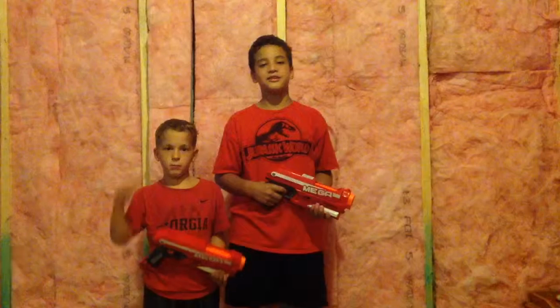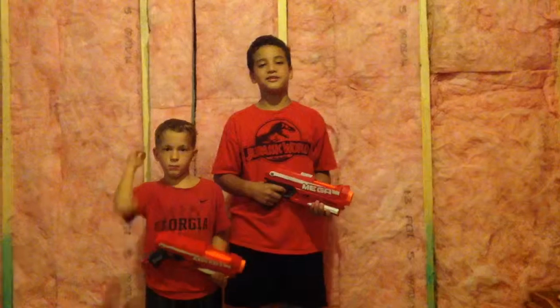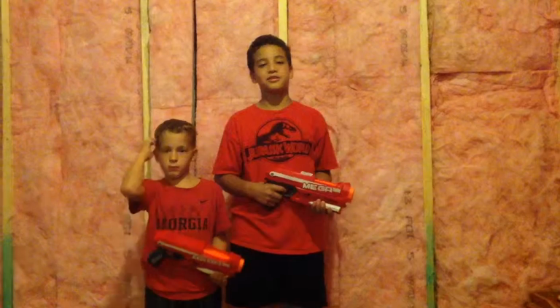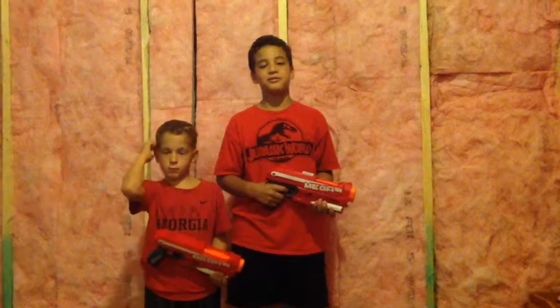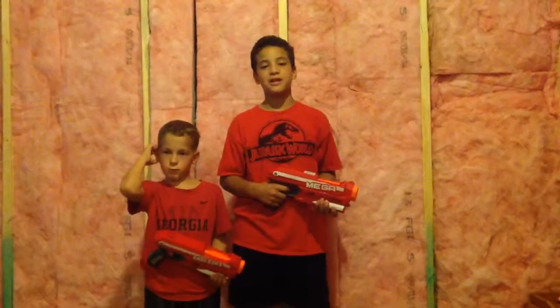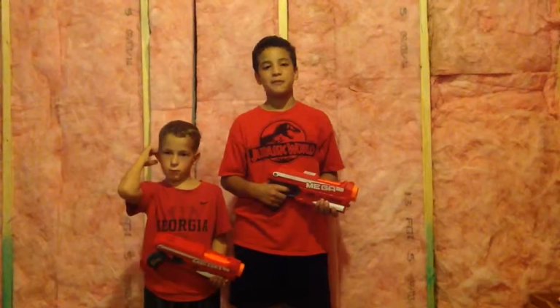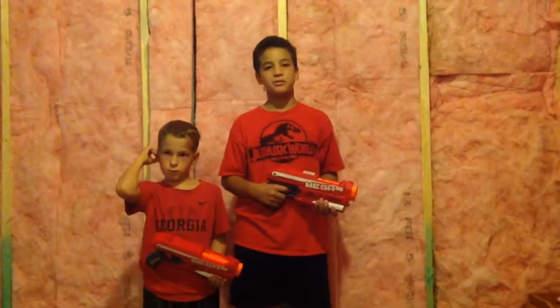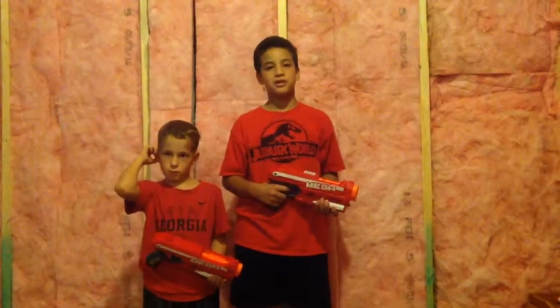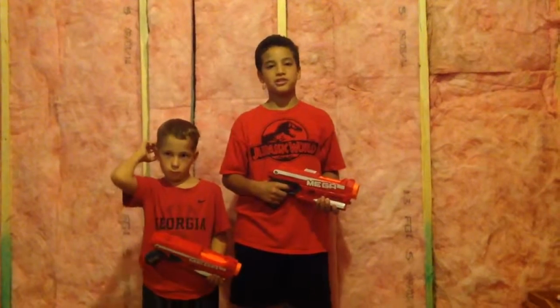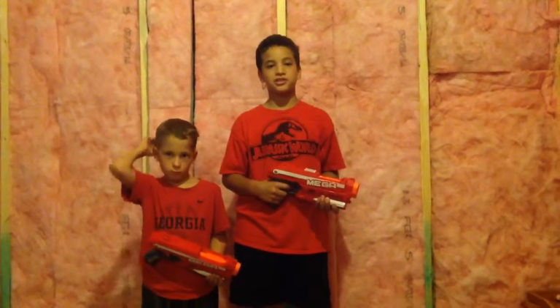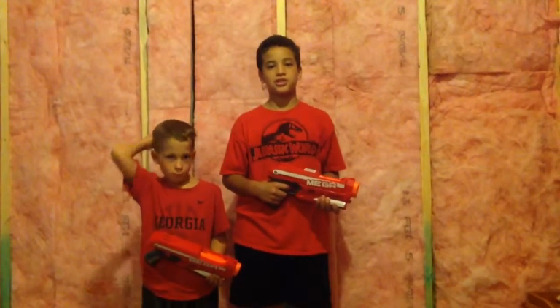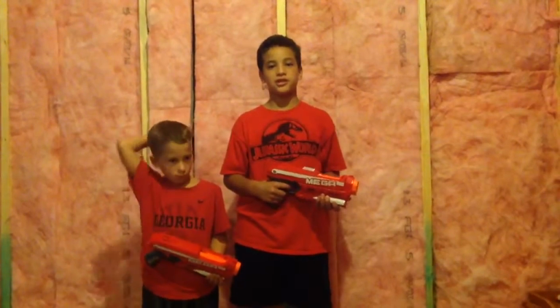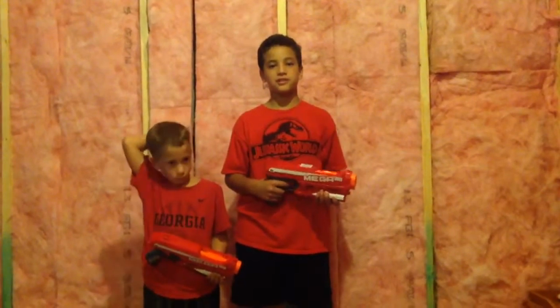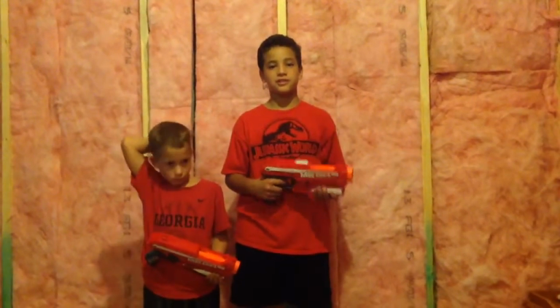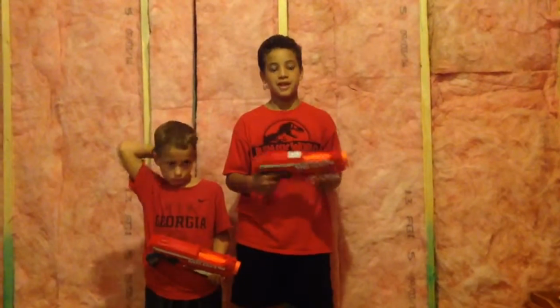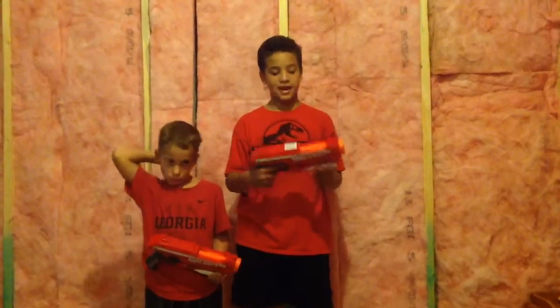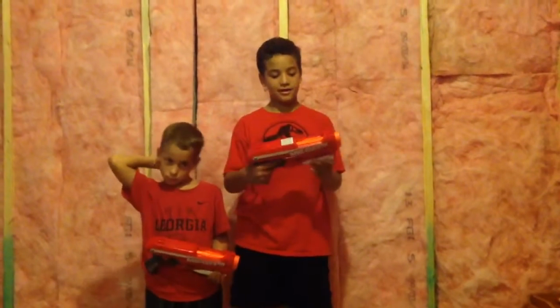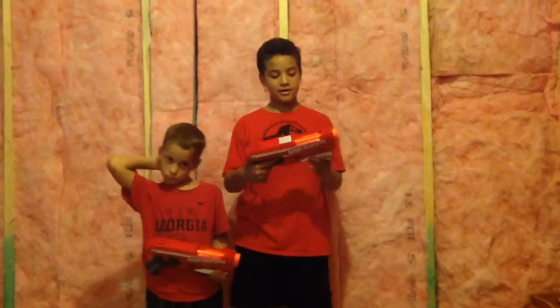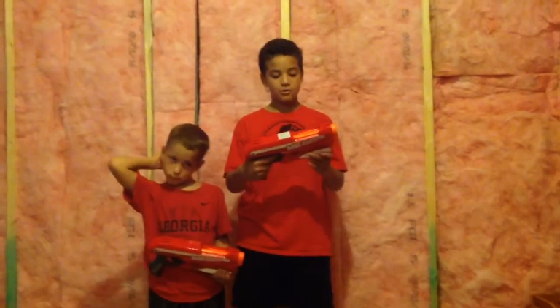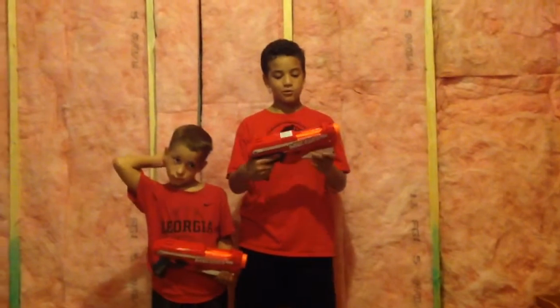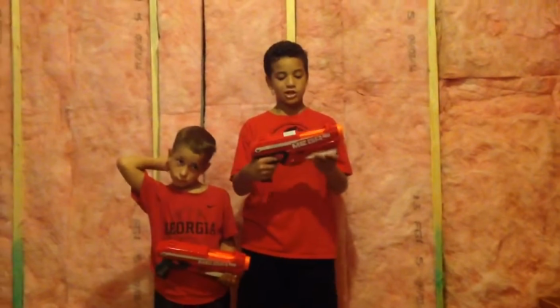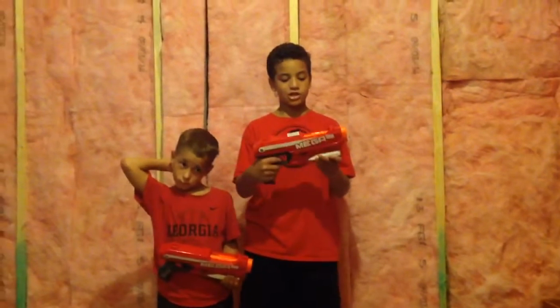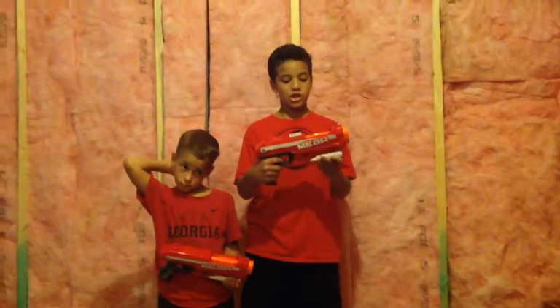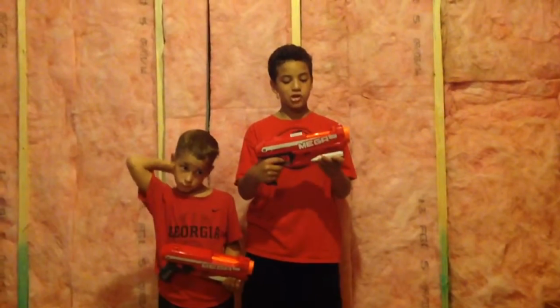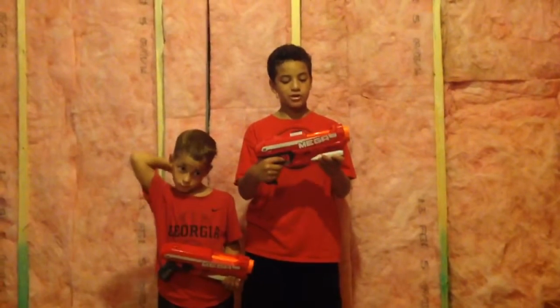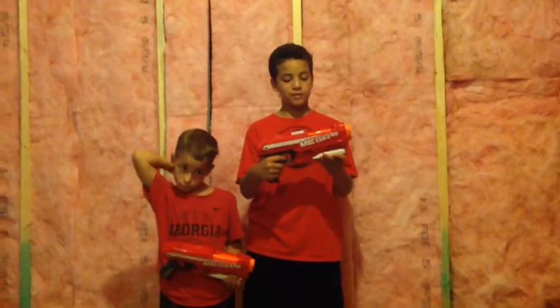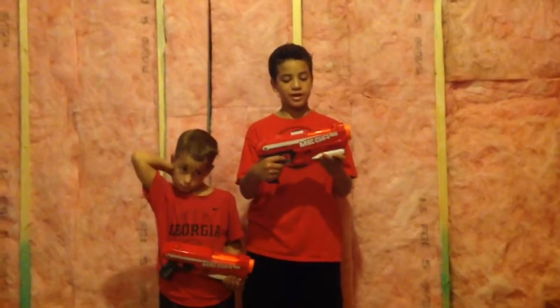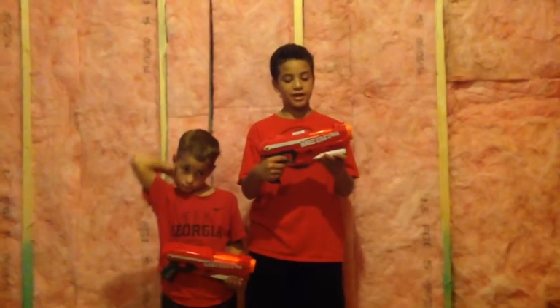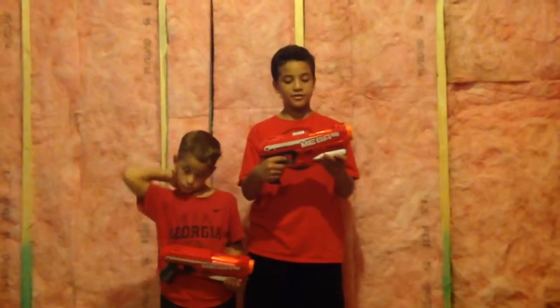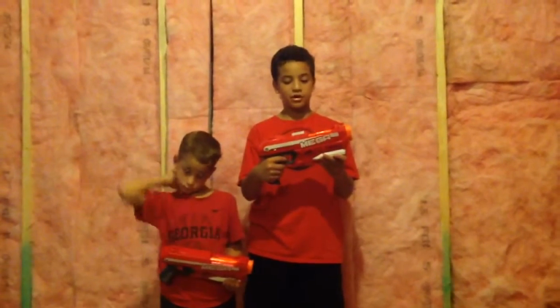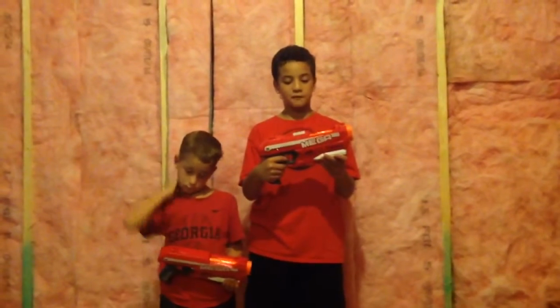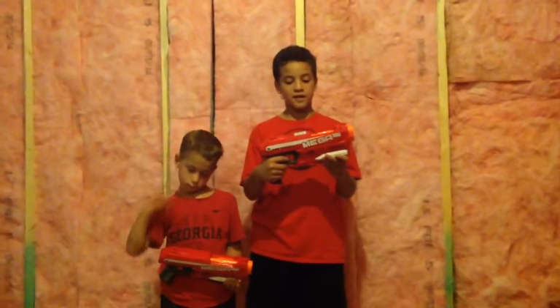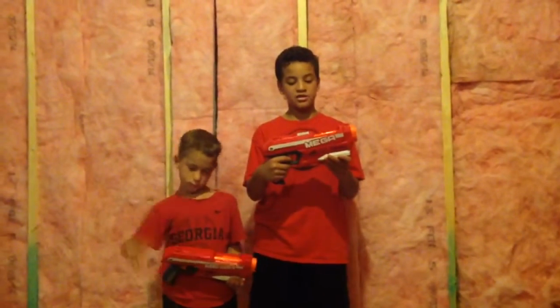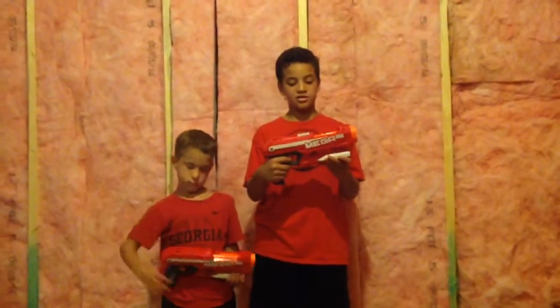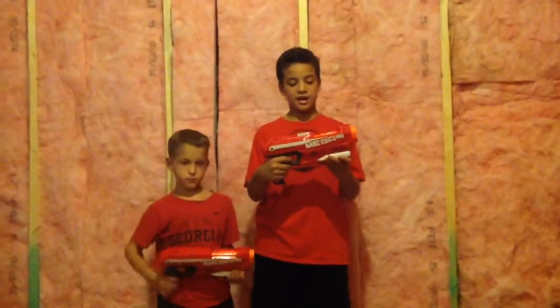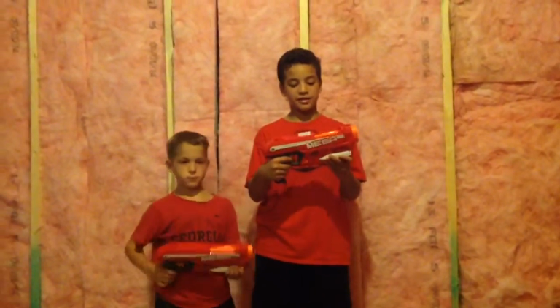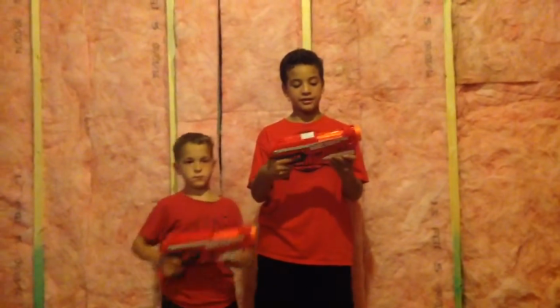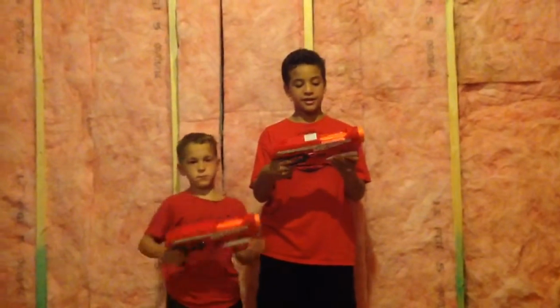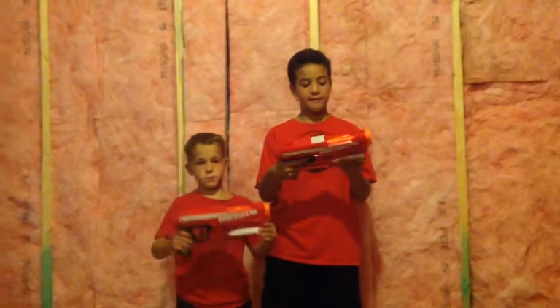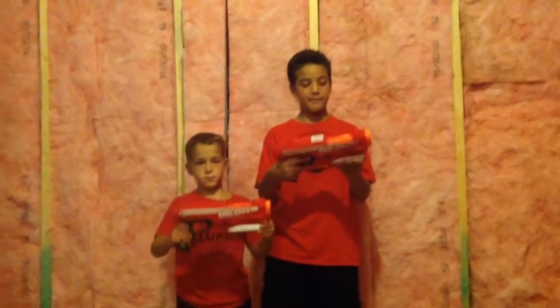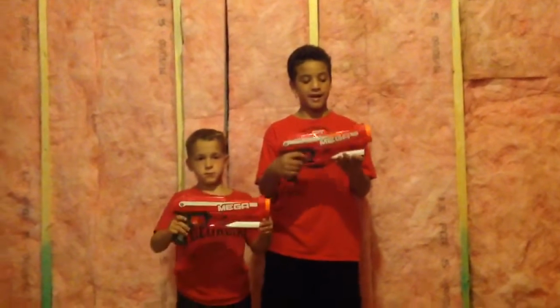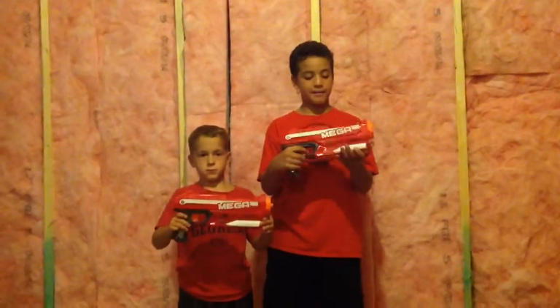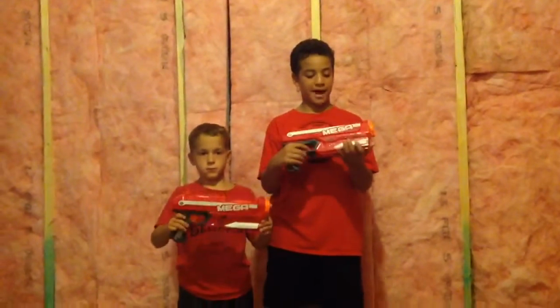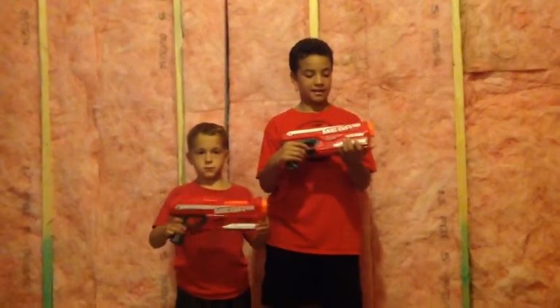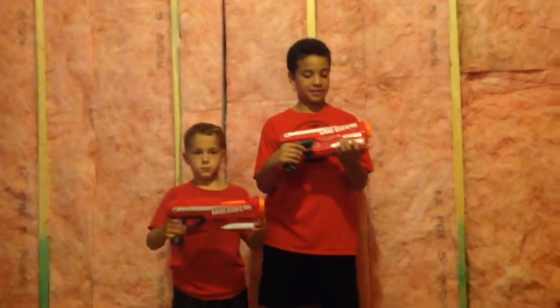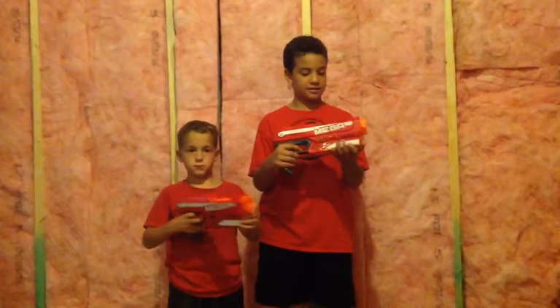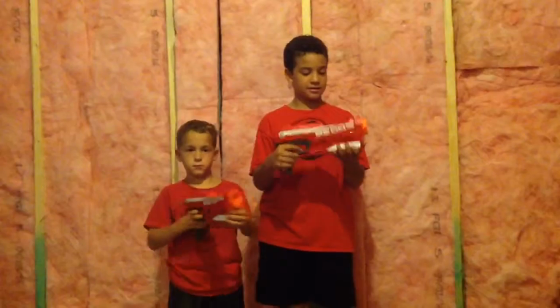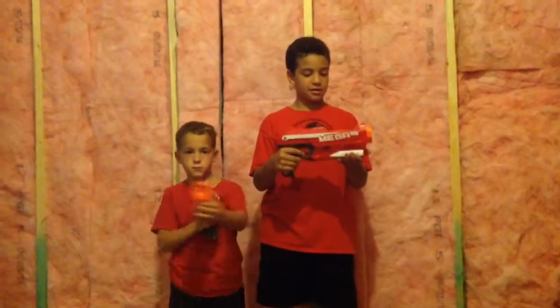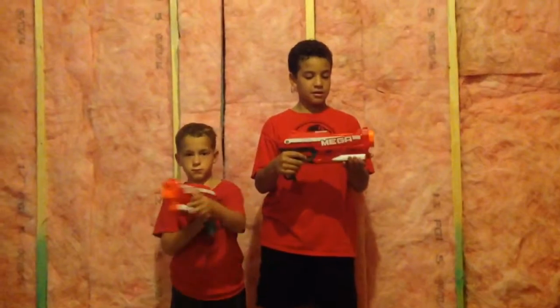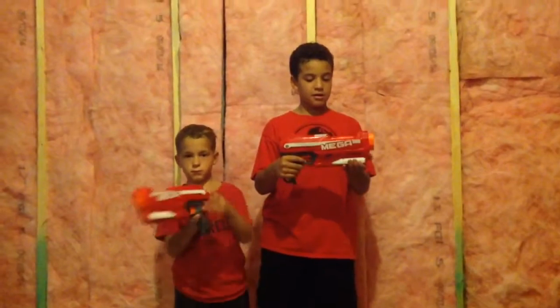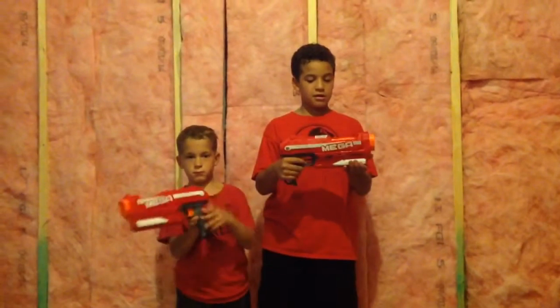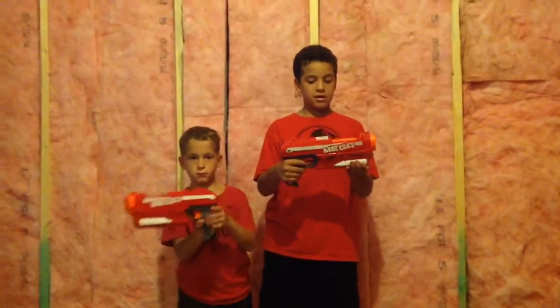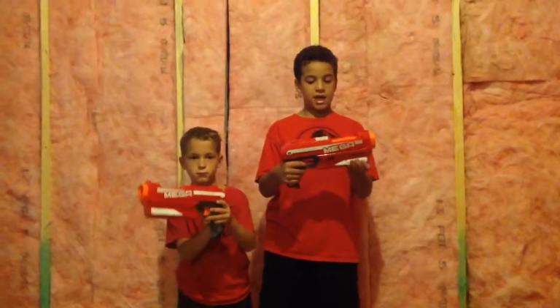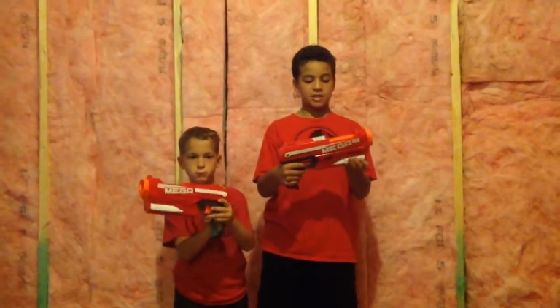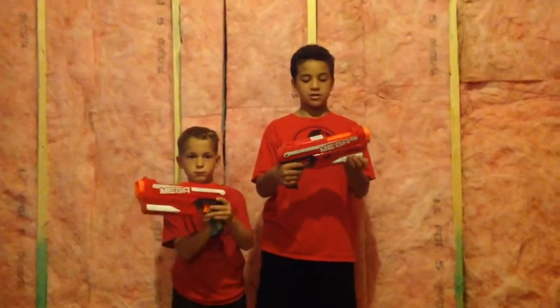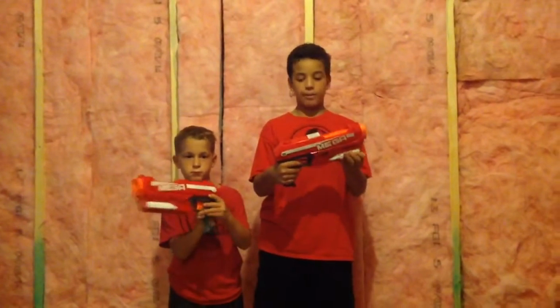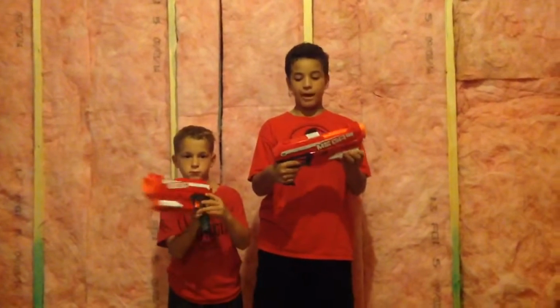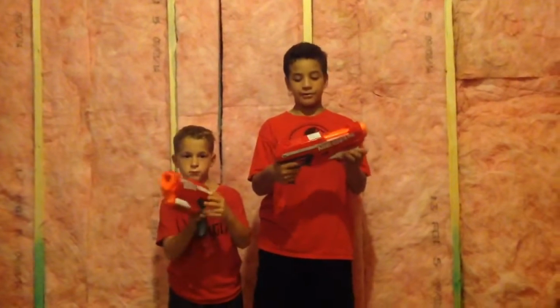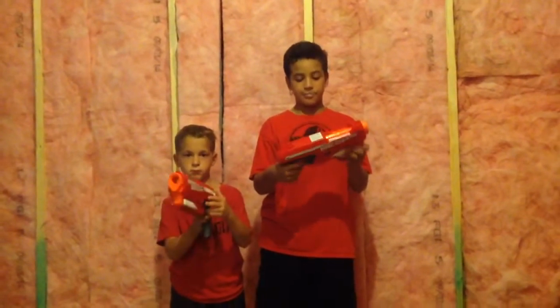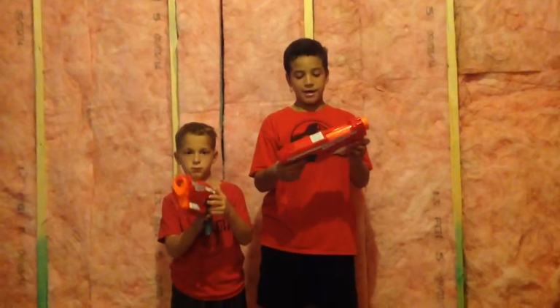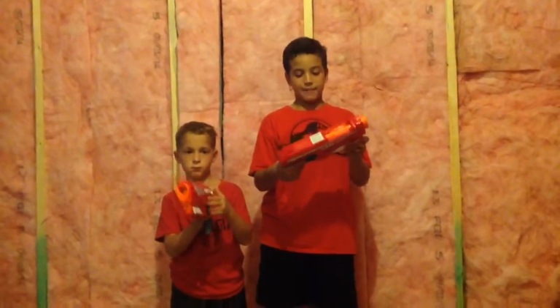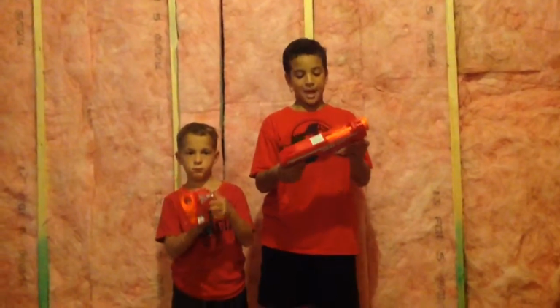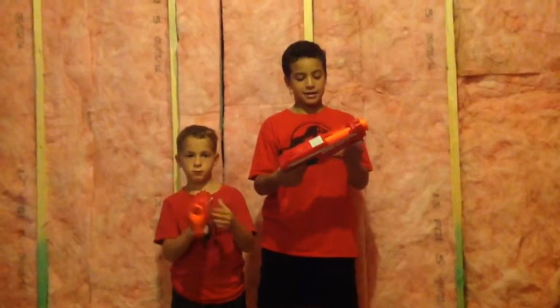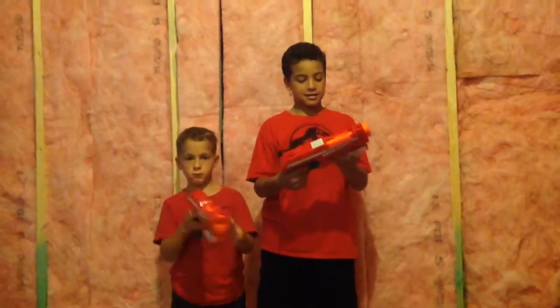This is Nervstout Productions here, and today we're going to show you the Nerf N-Strike Elite Mega Magnus. So, about the Mega Magnus.